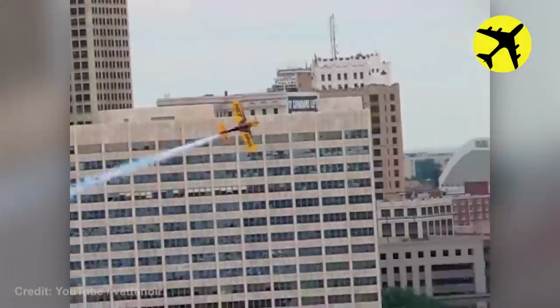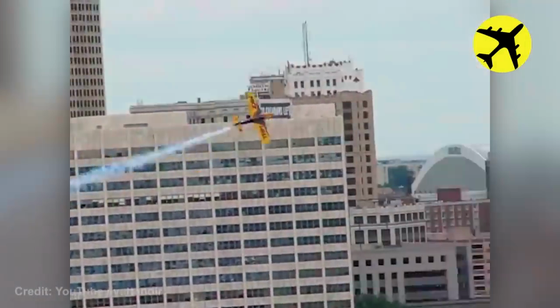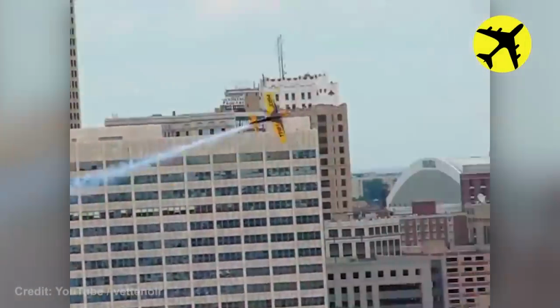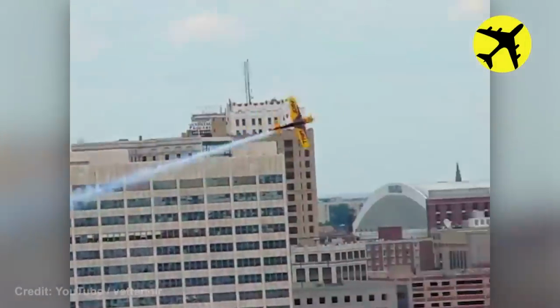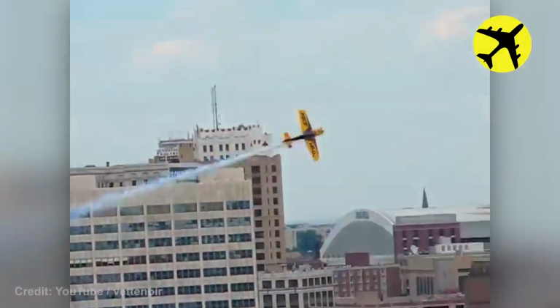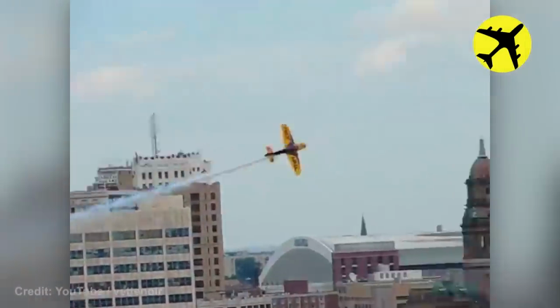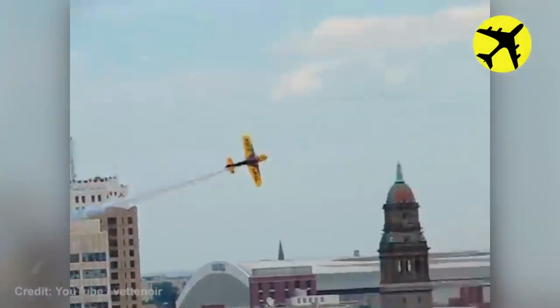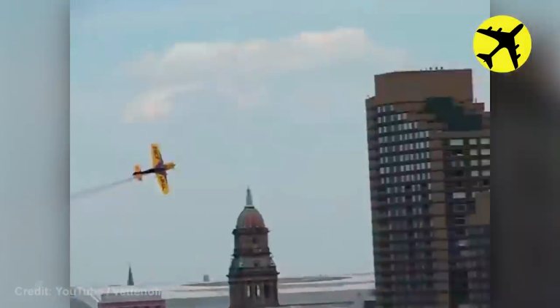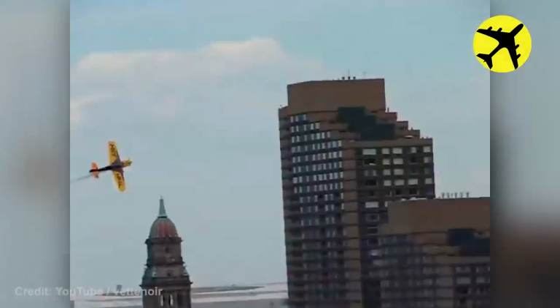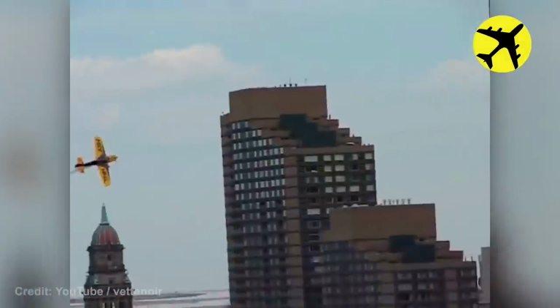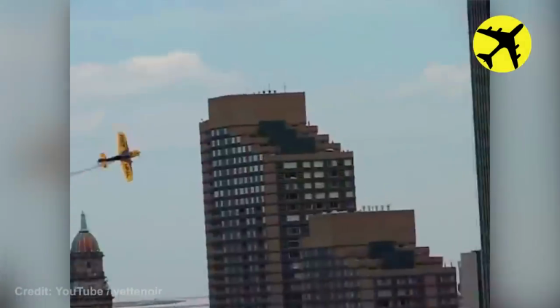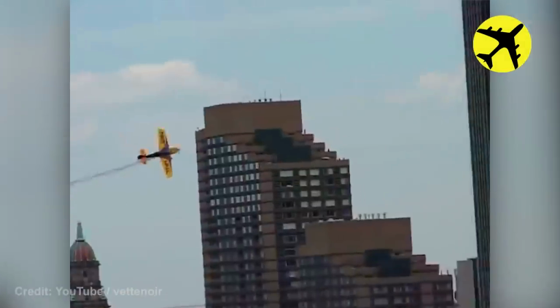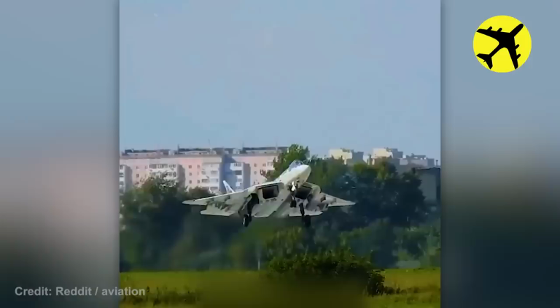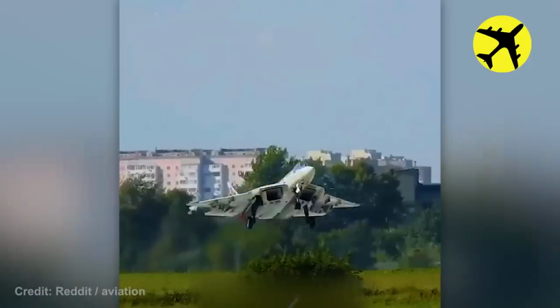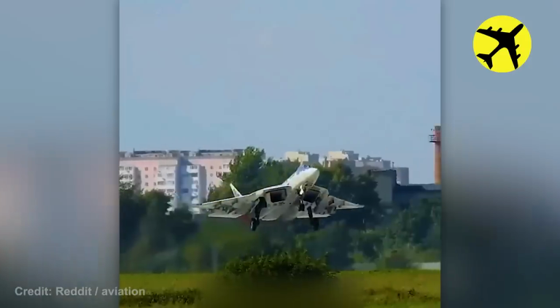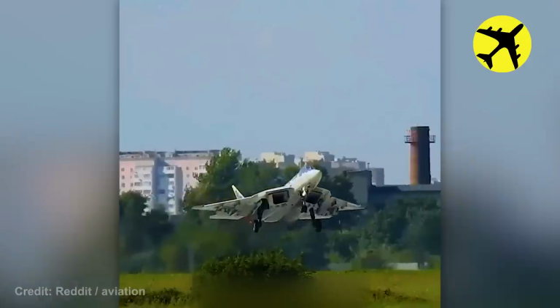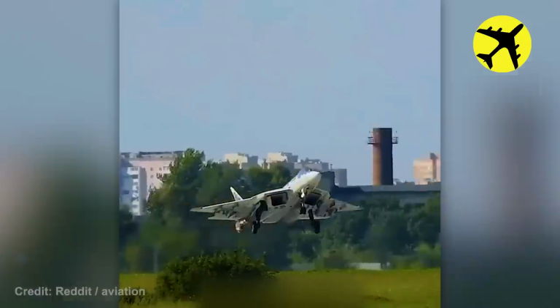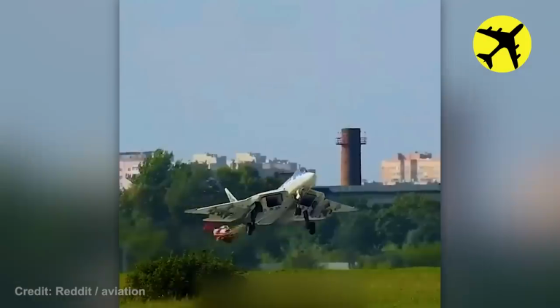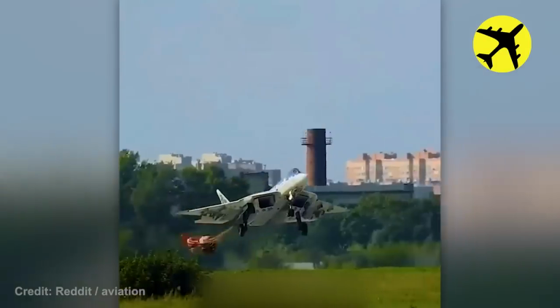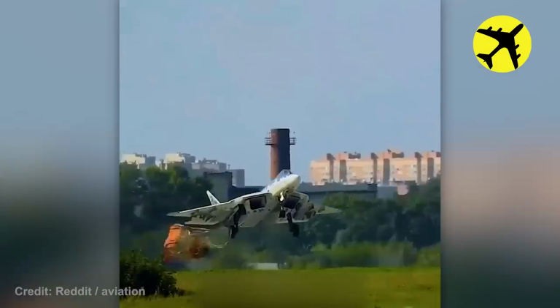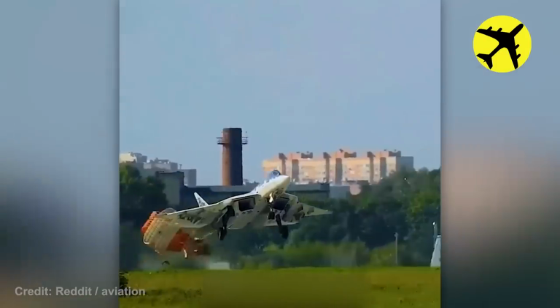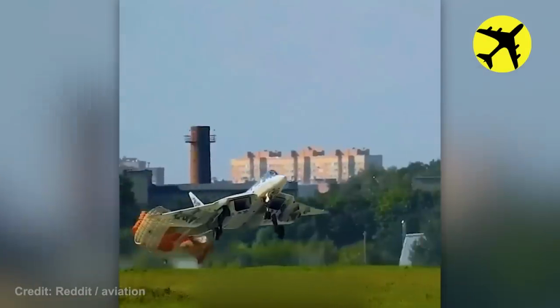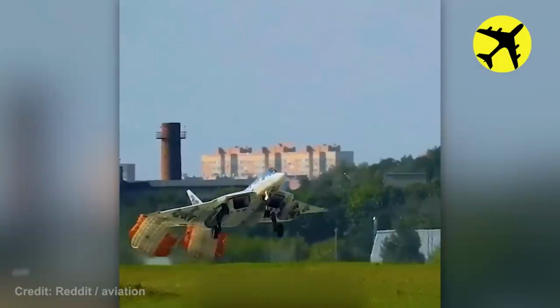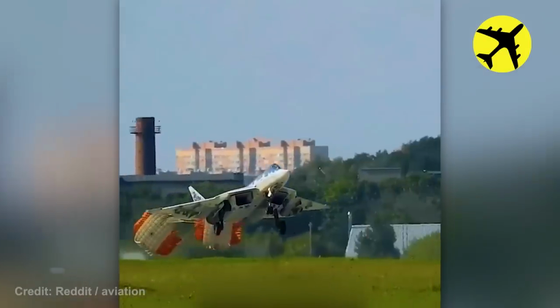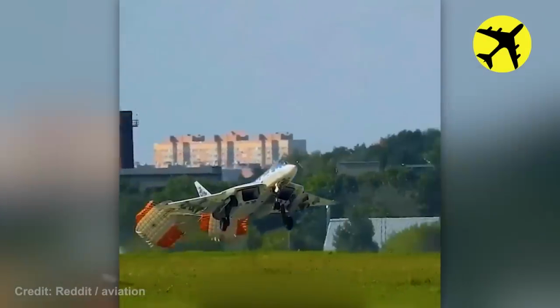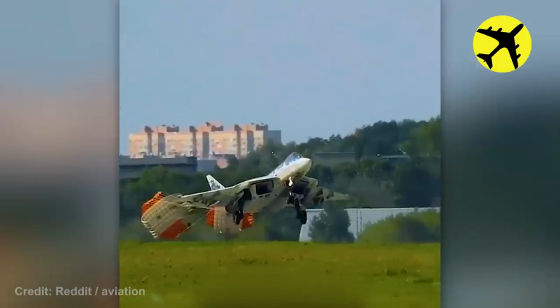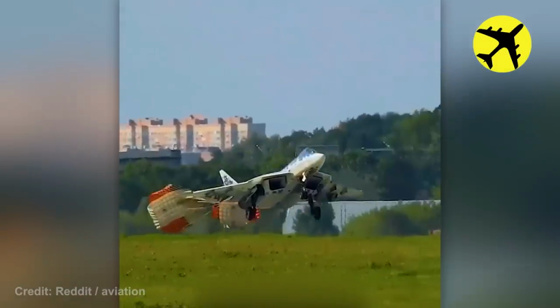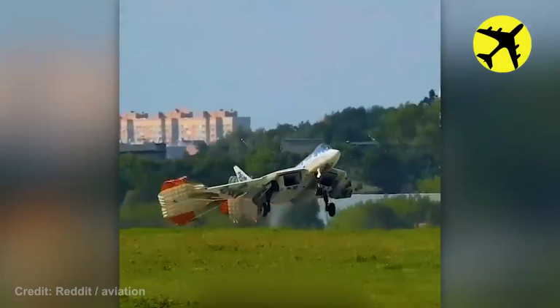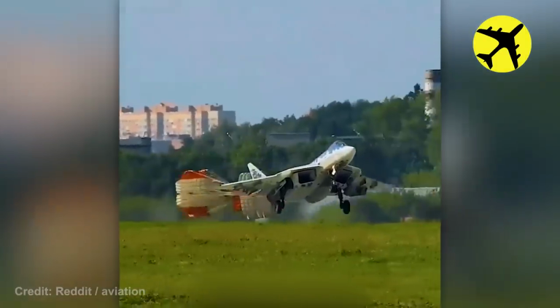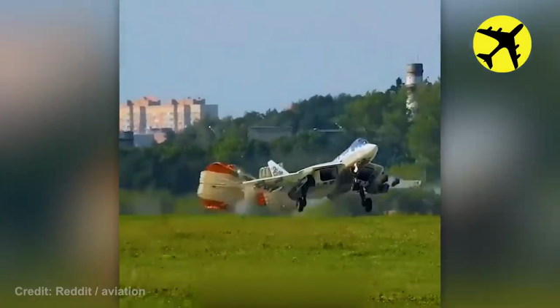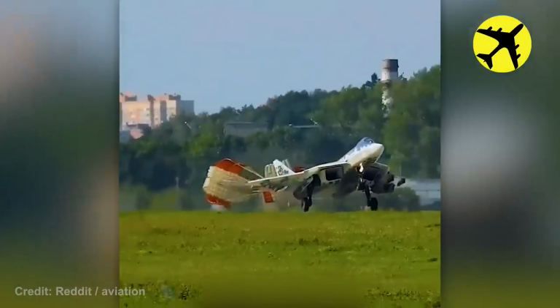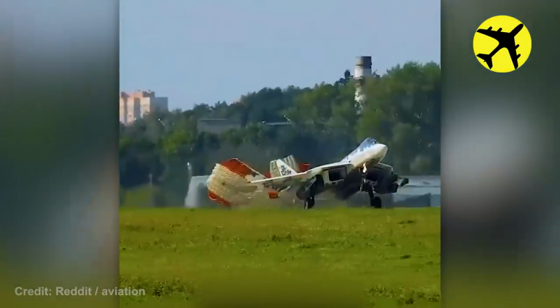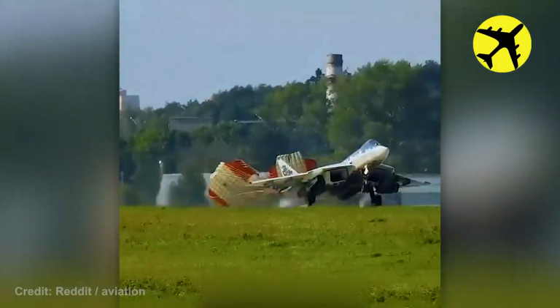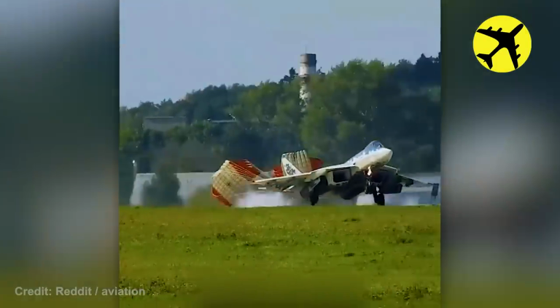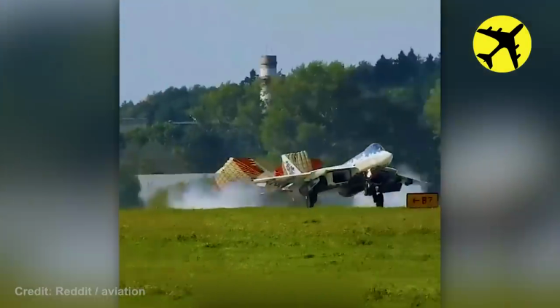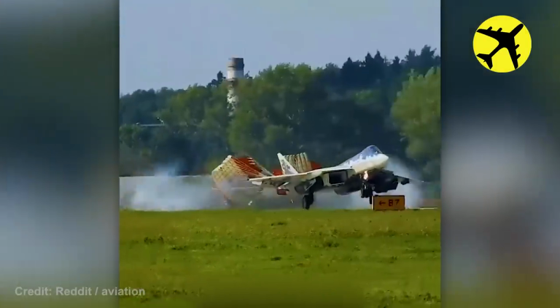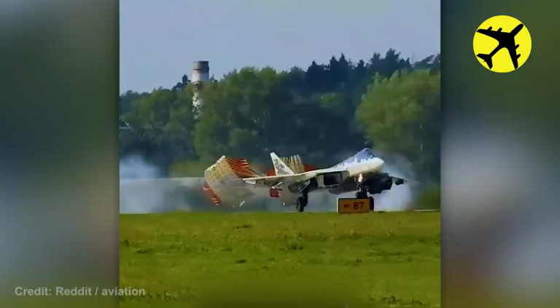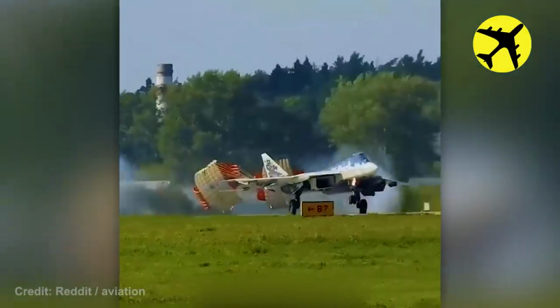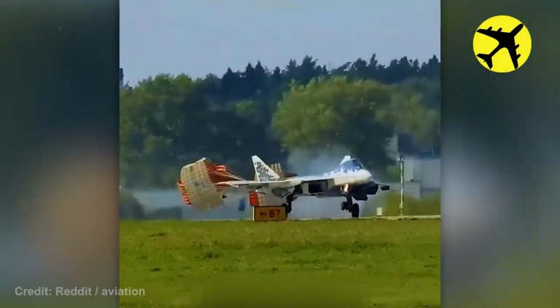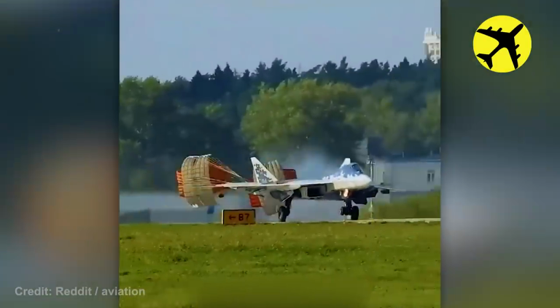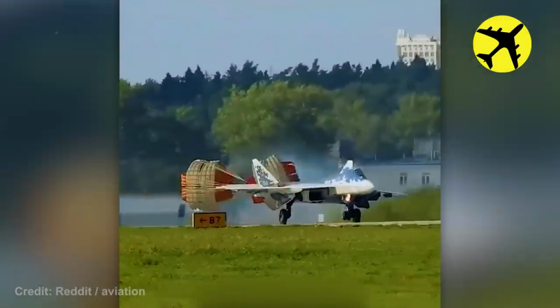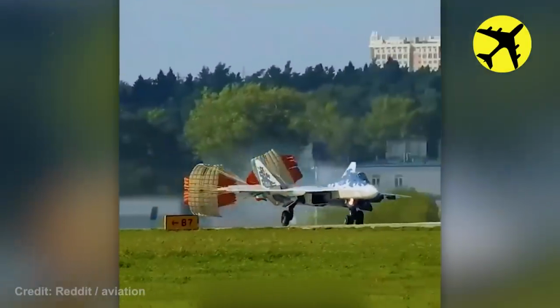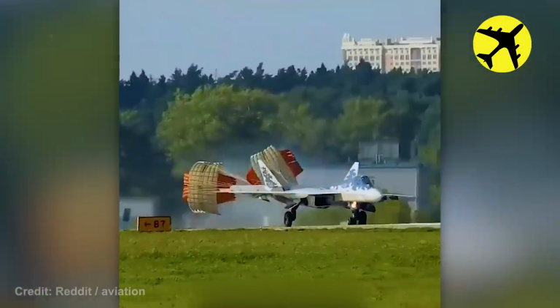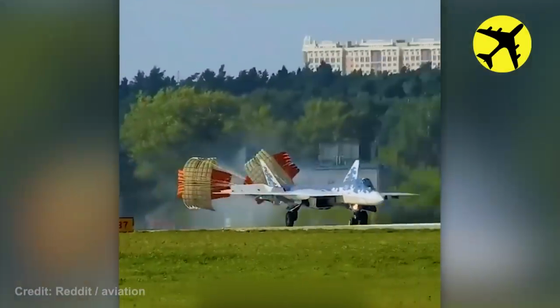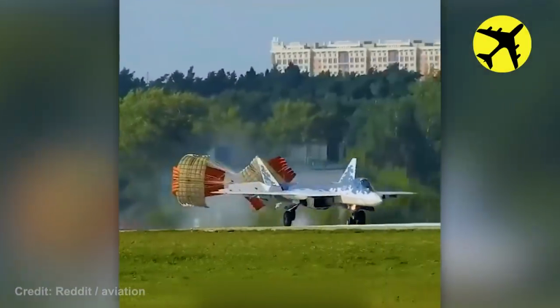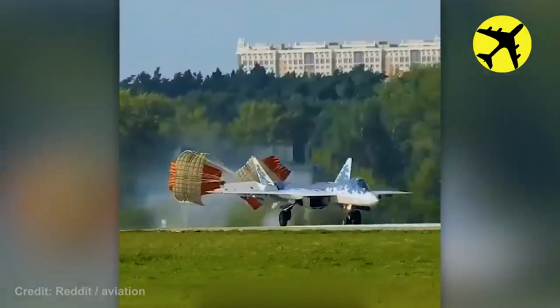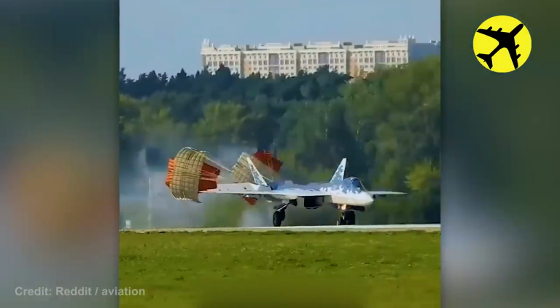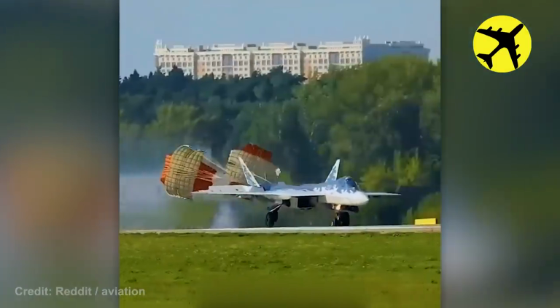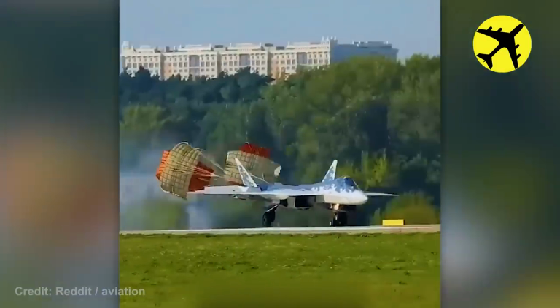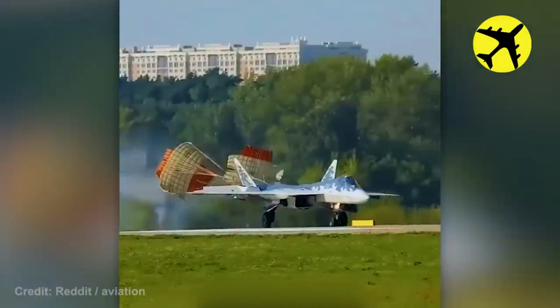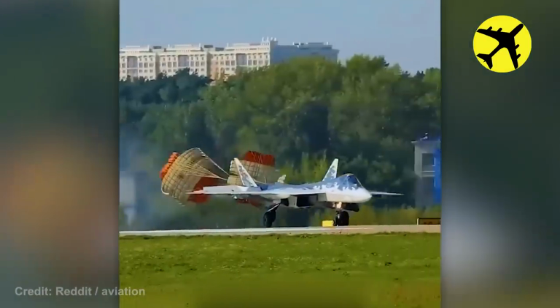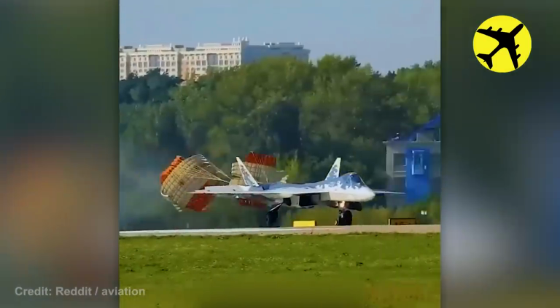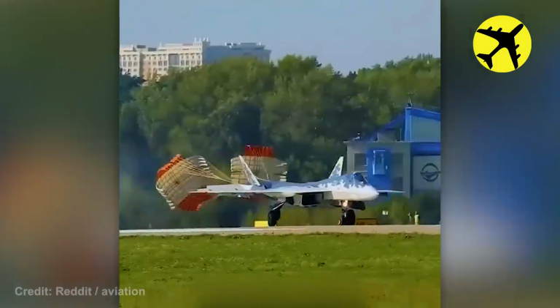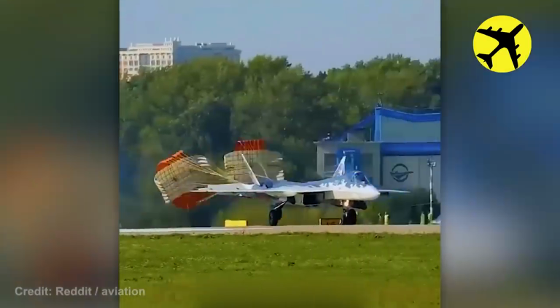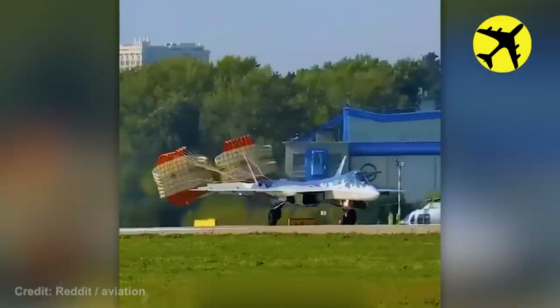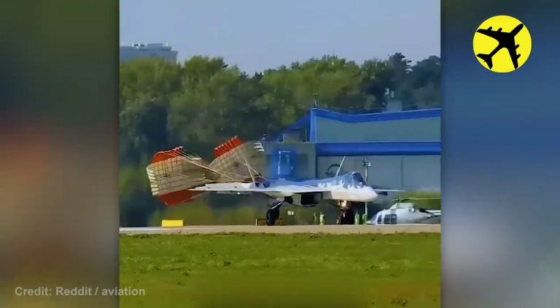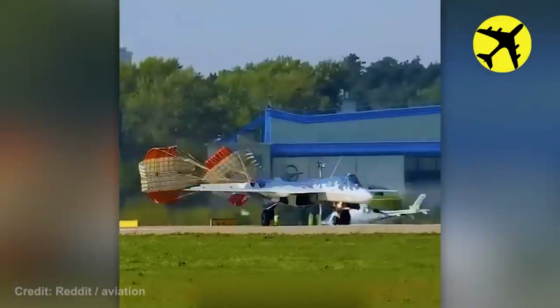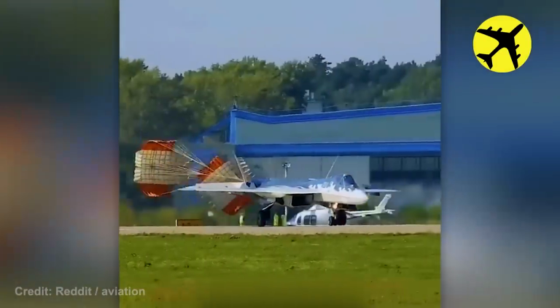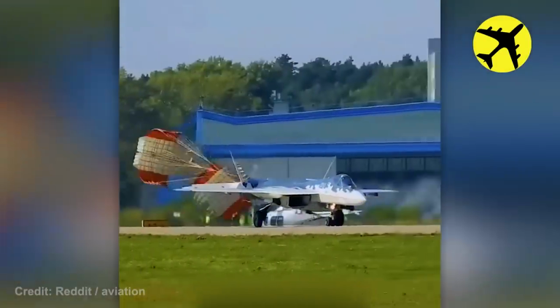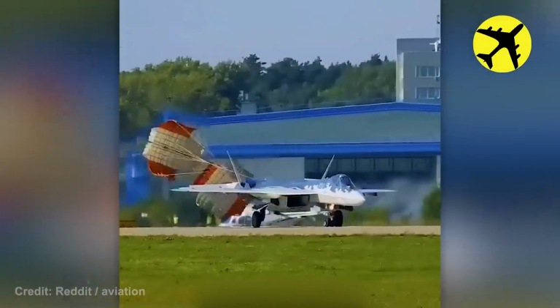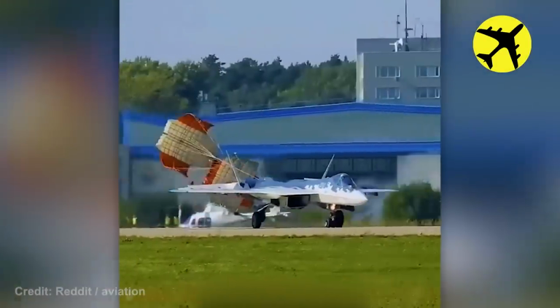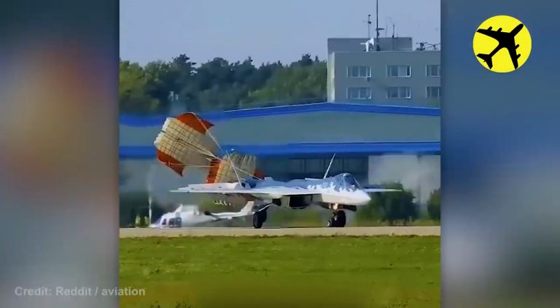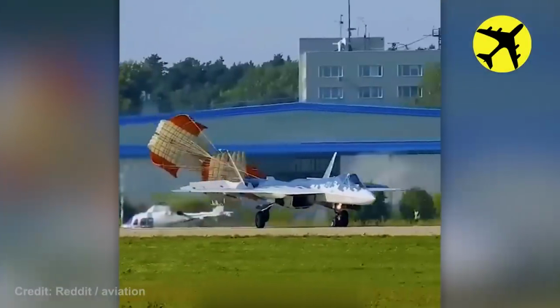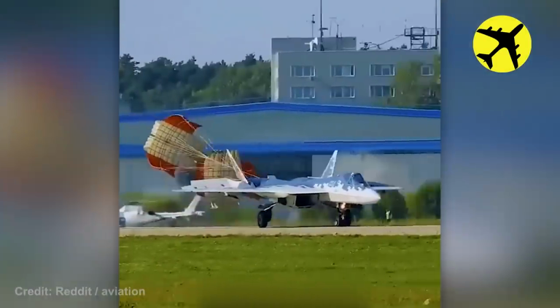An SU-57 deploys the parachute too early, resulting in a dangerous landing.